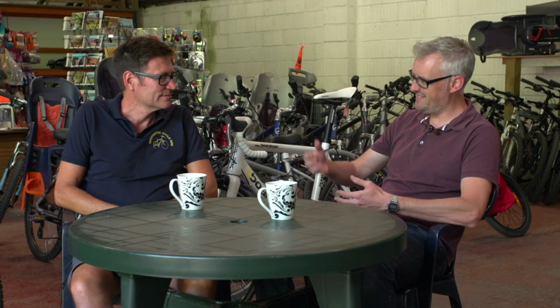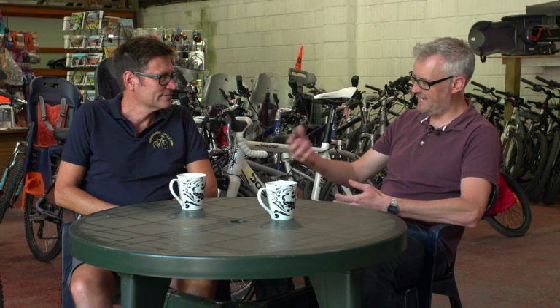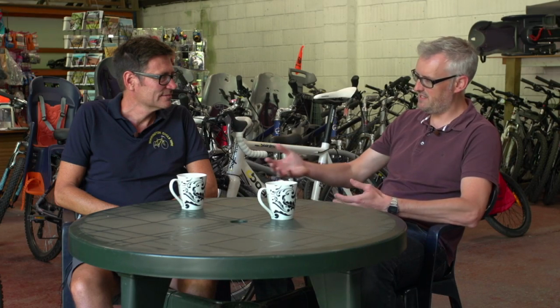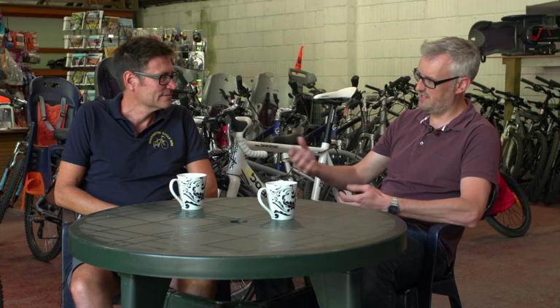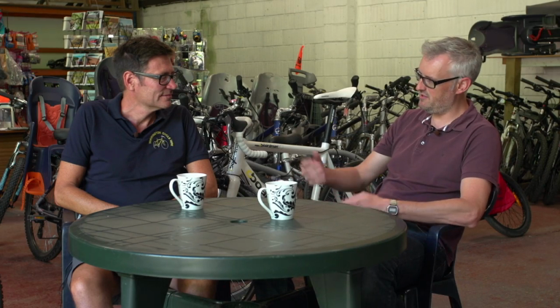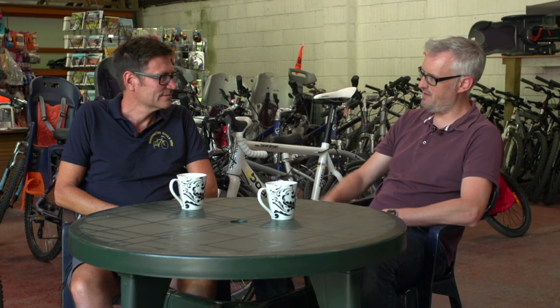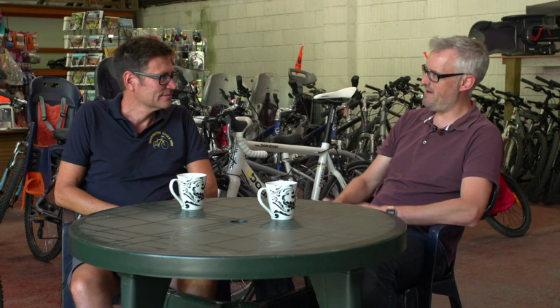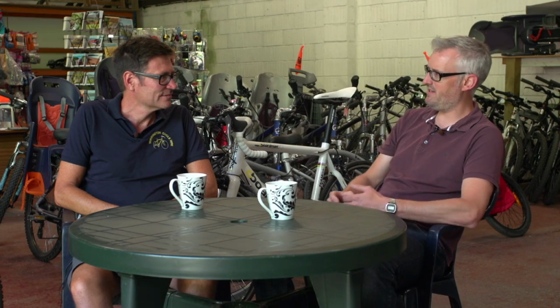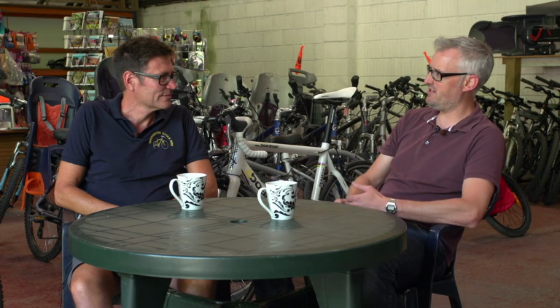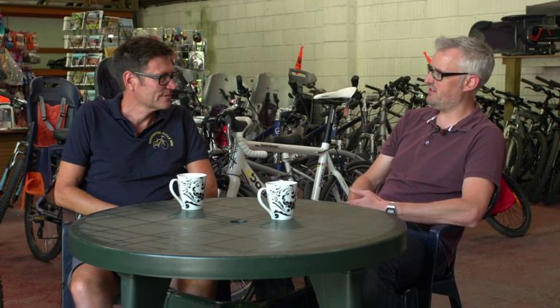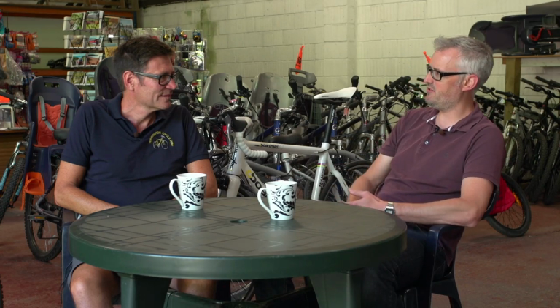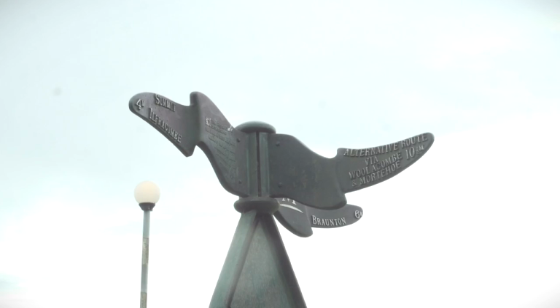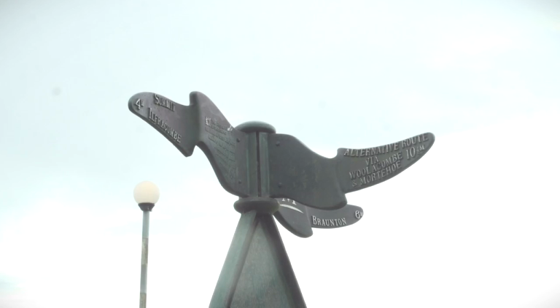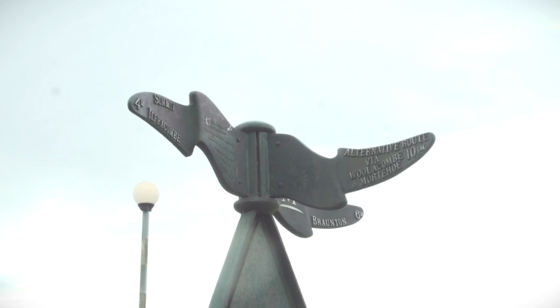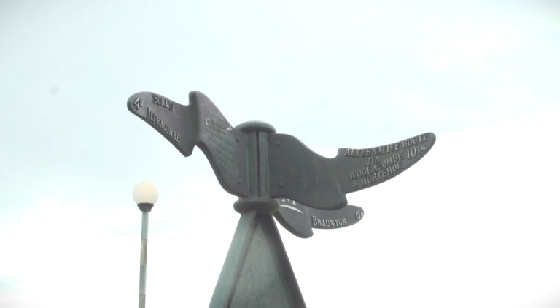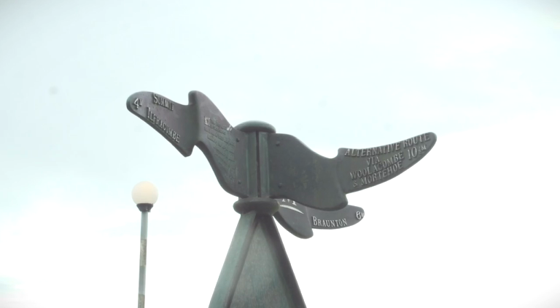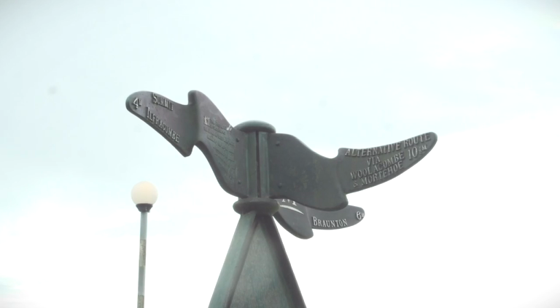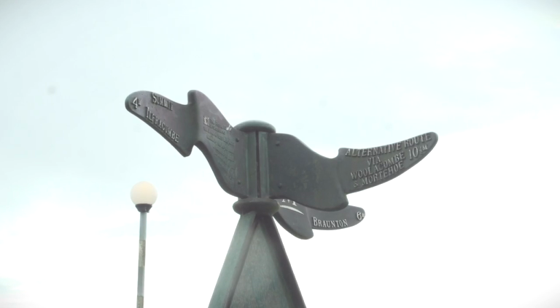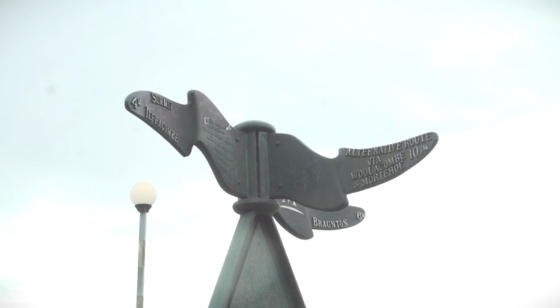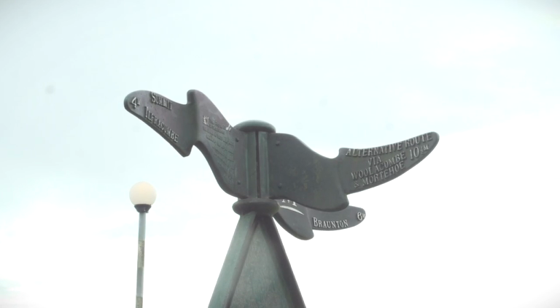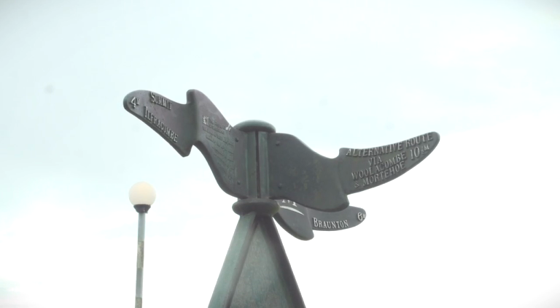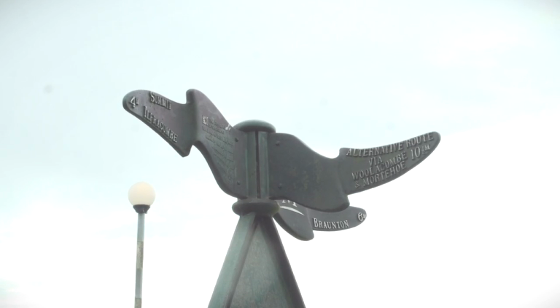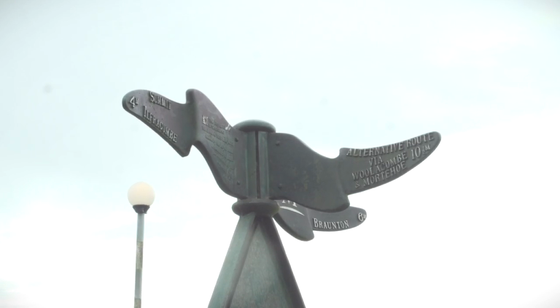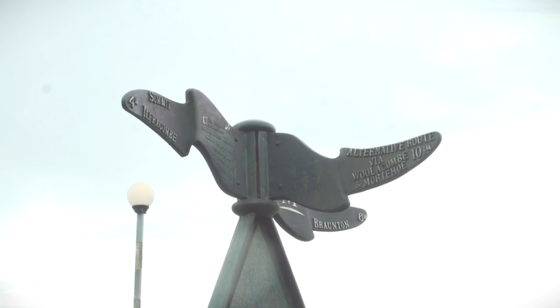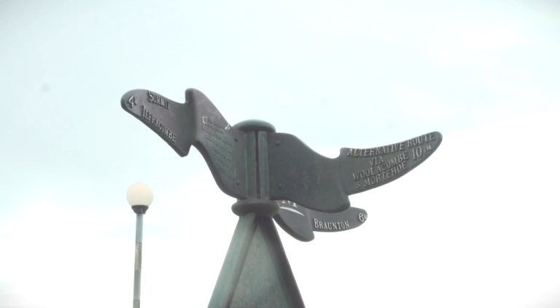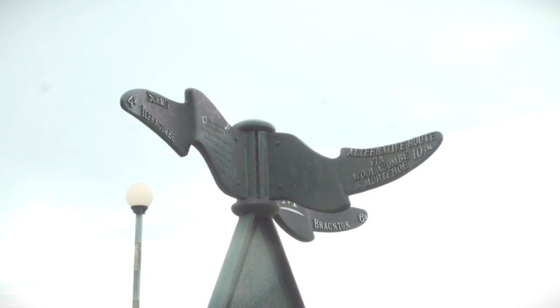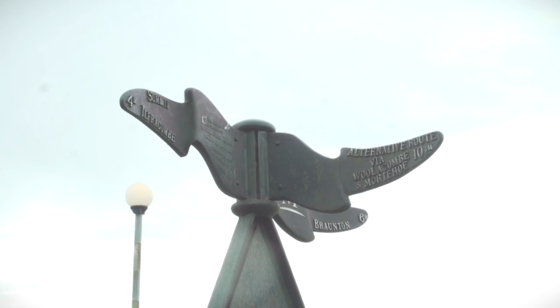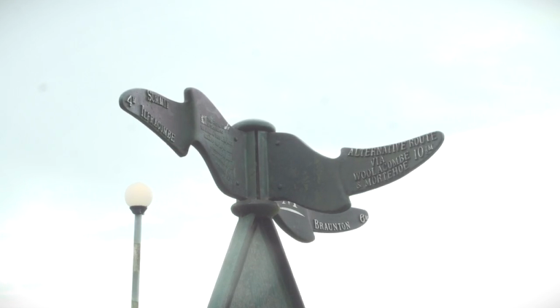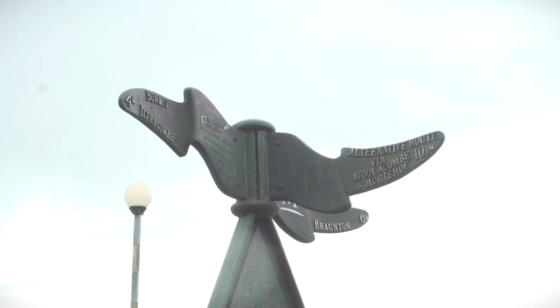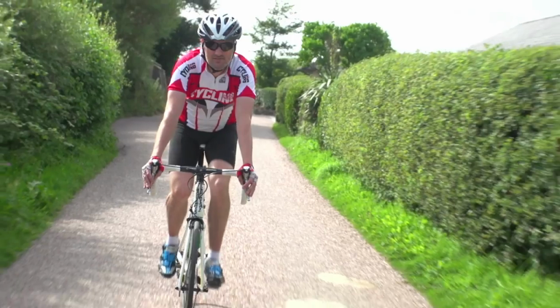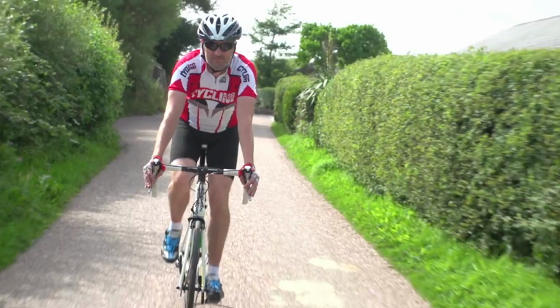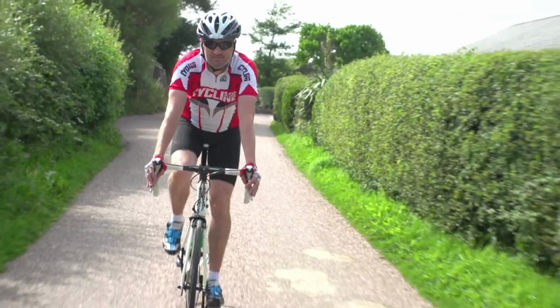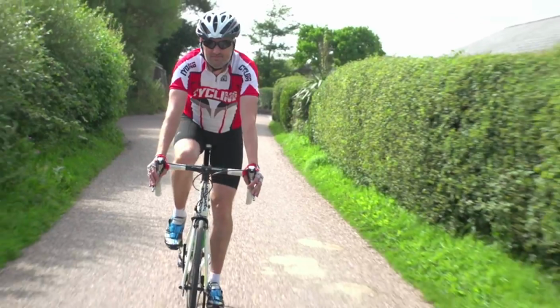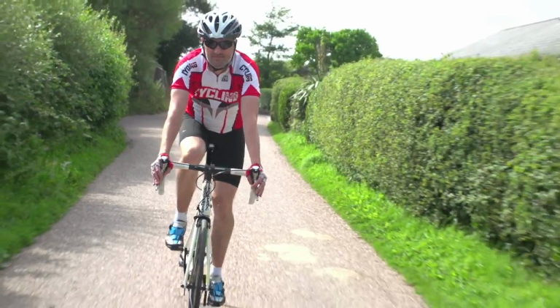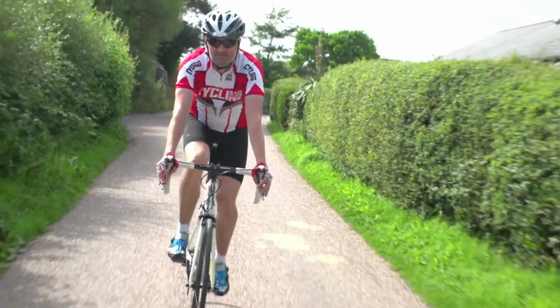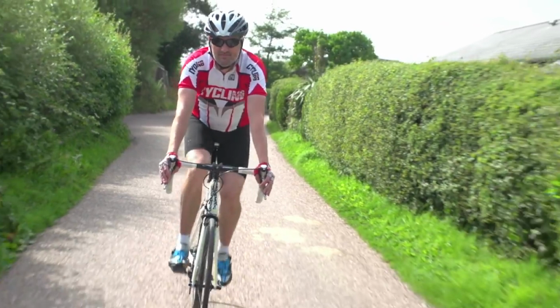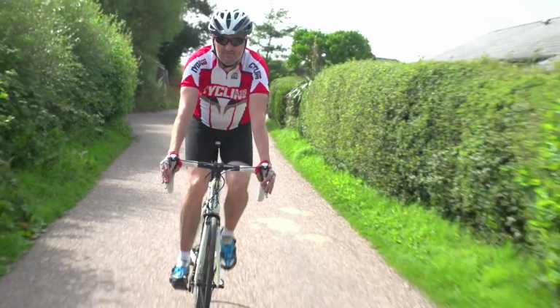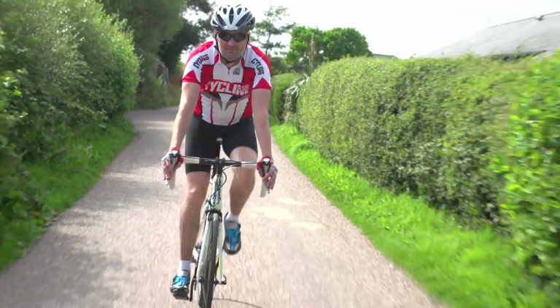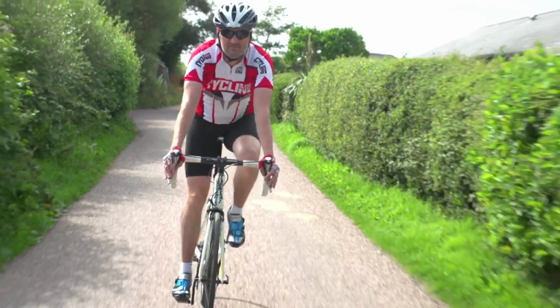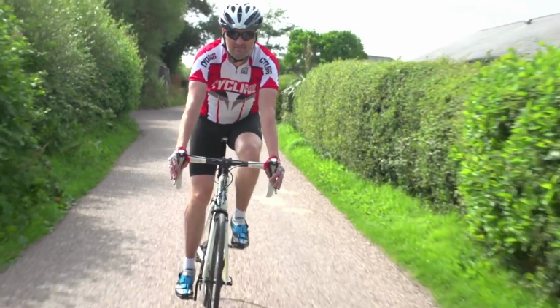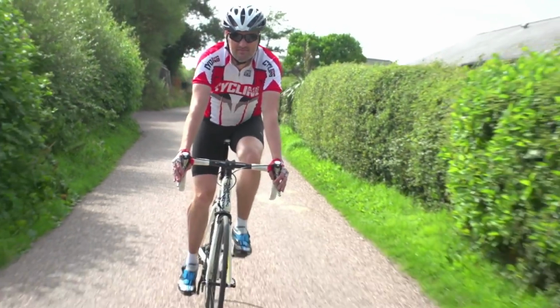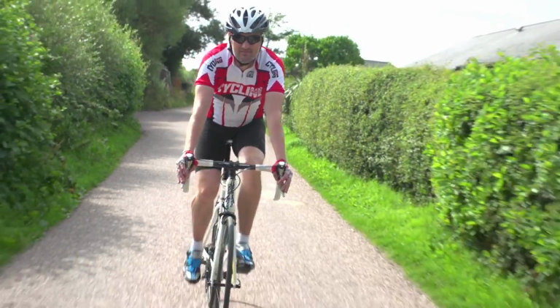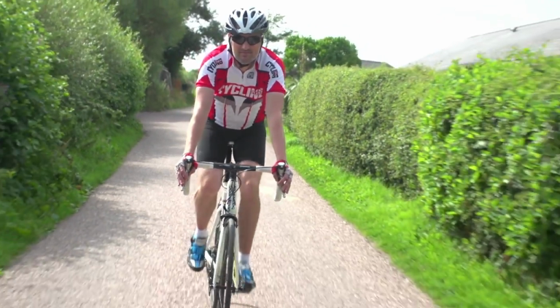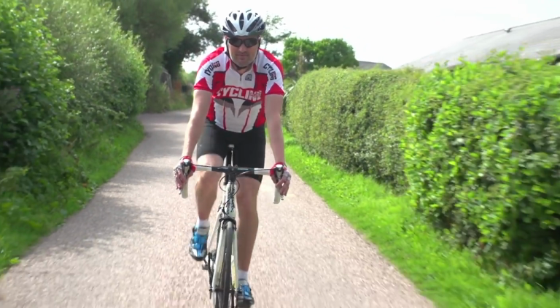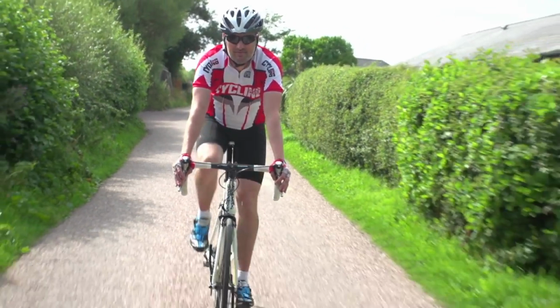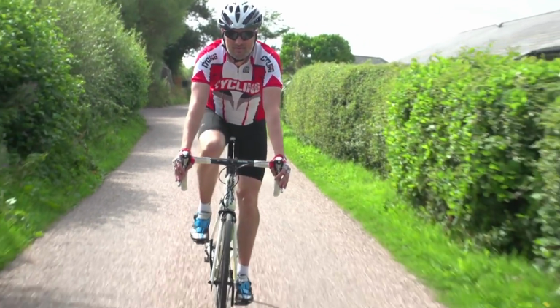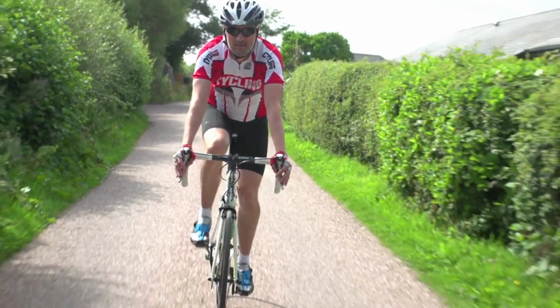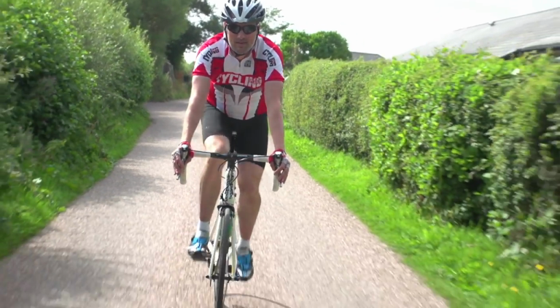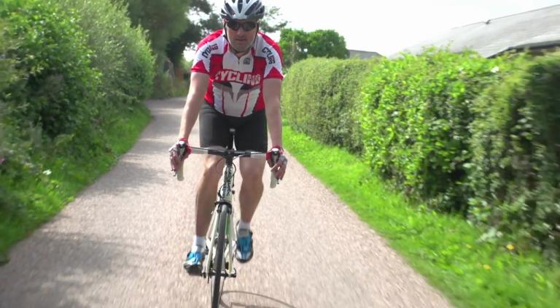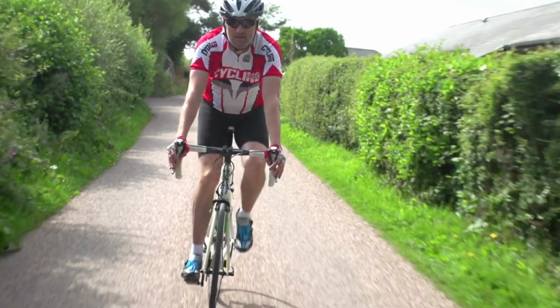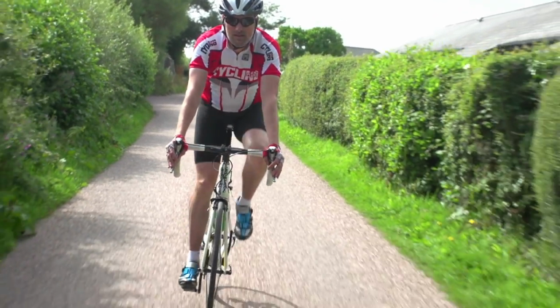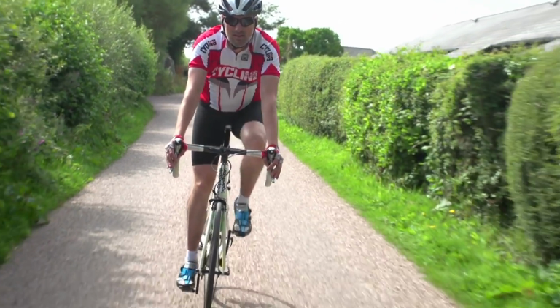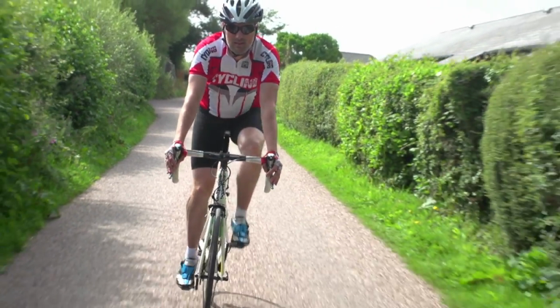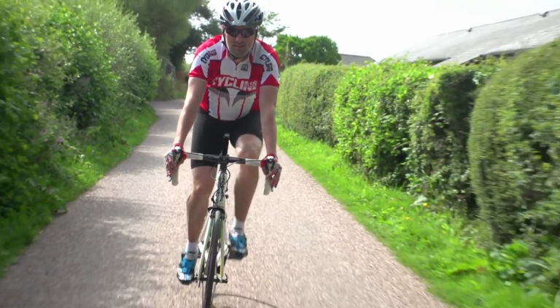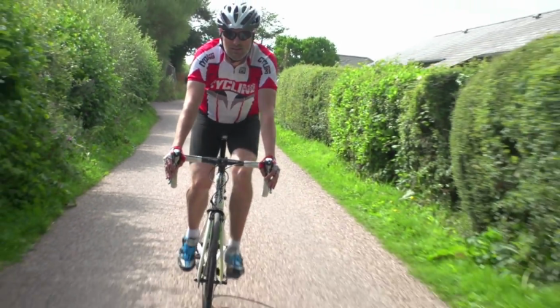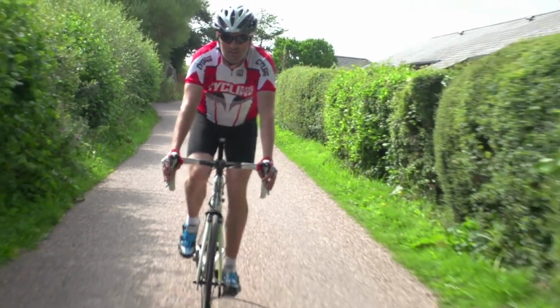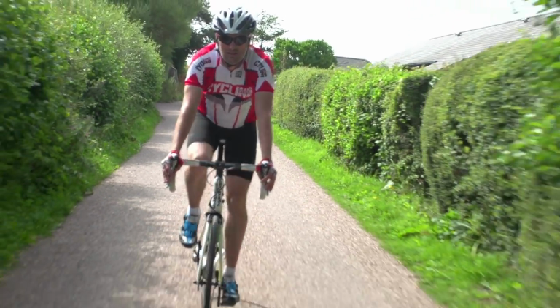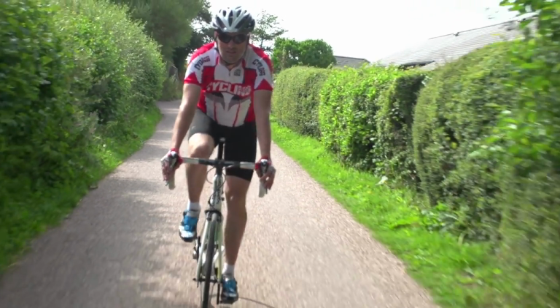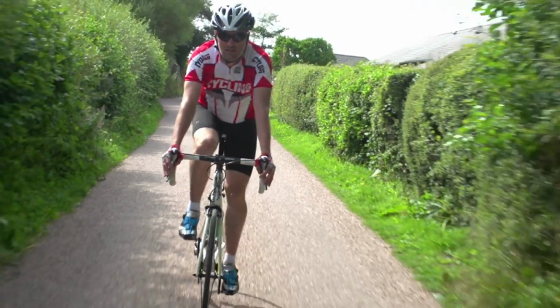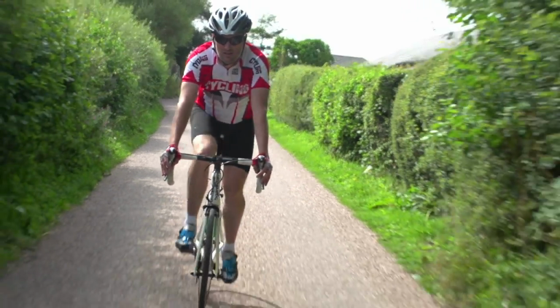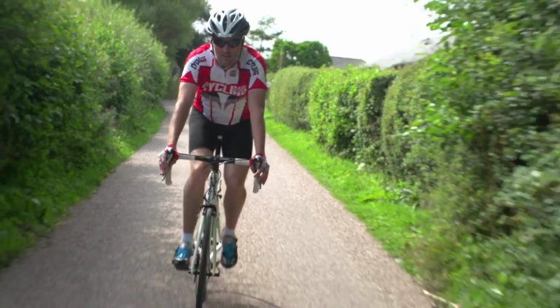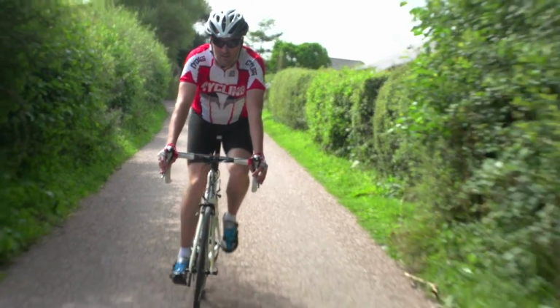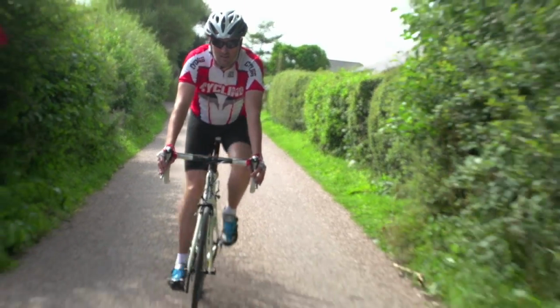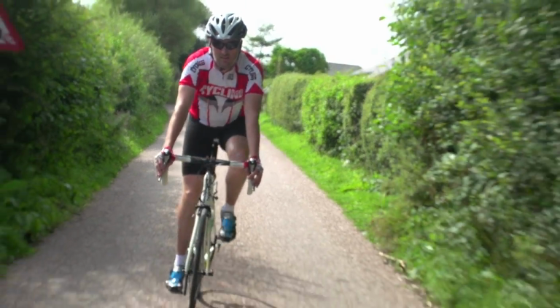Can you tell us a little bit about the Tarka Trail? What is it? Like a lot of Sustrans routes, it's actually a converted disused railway line.